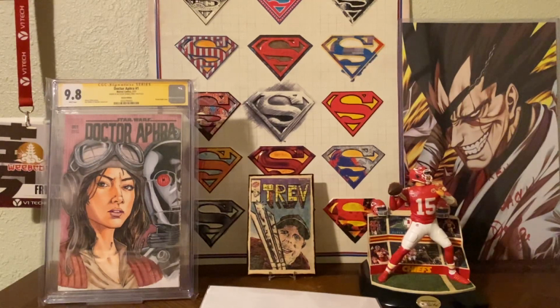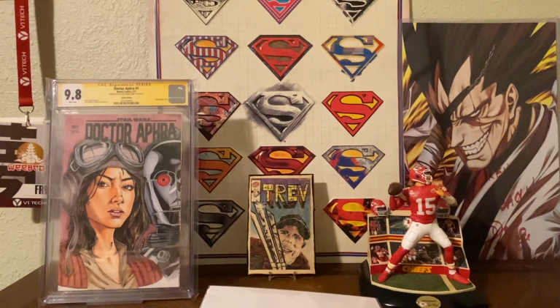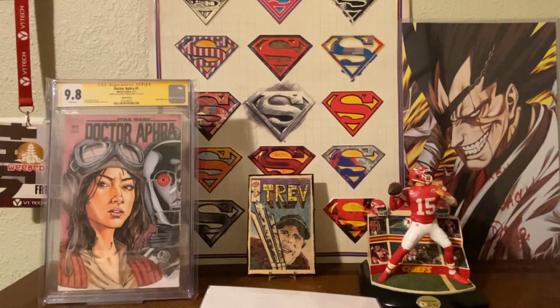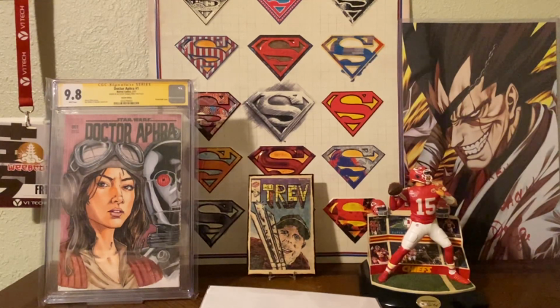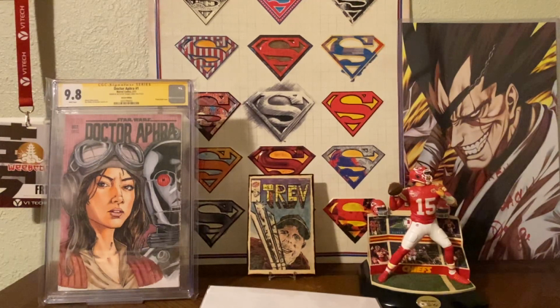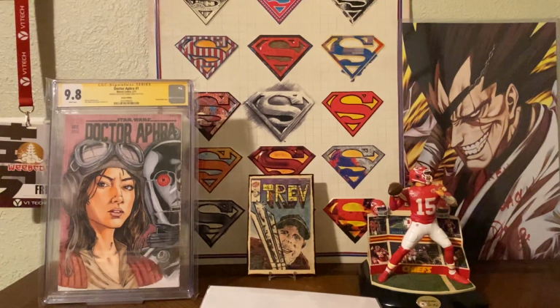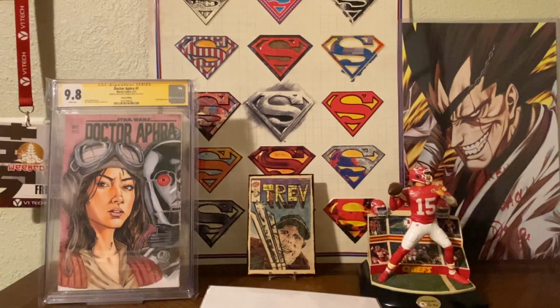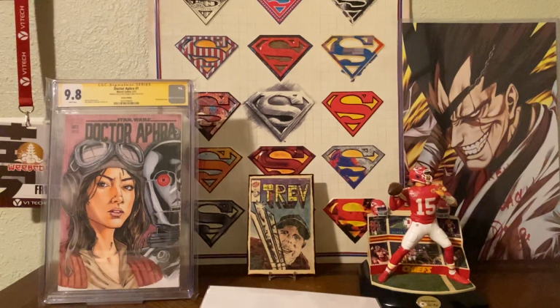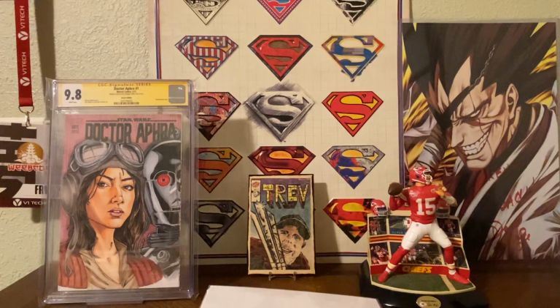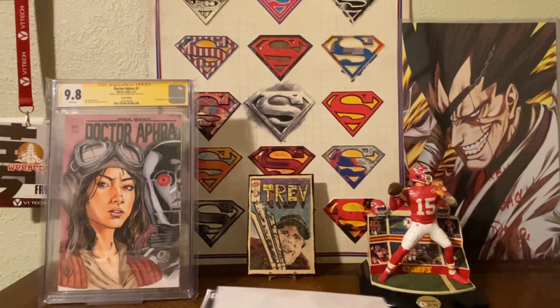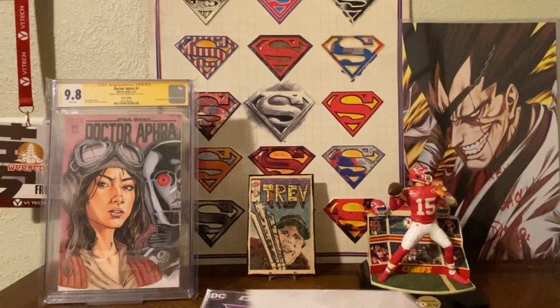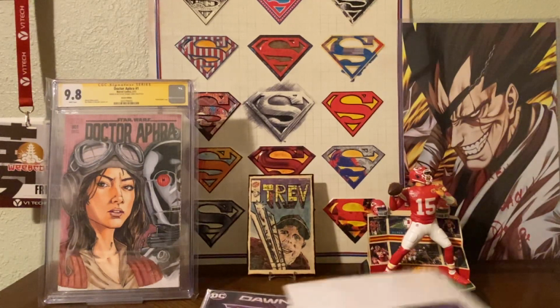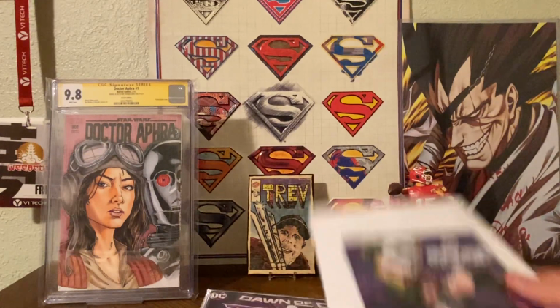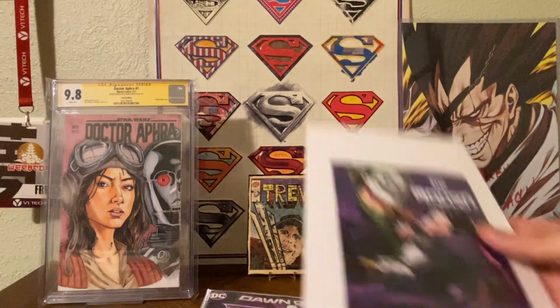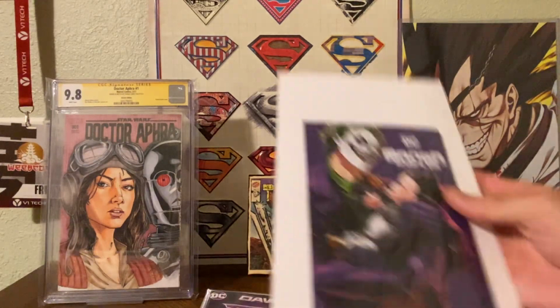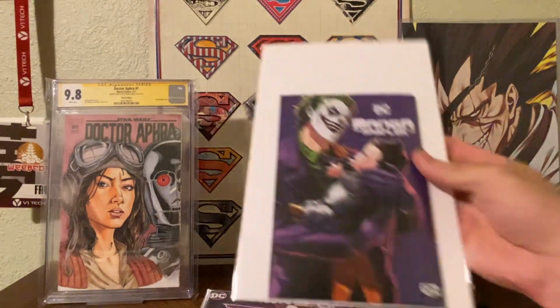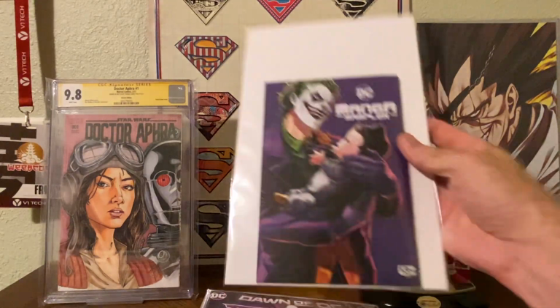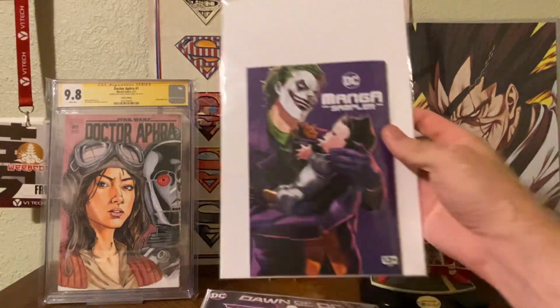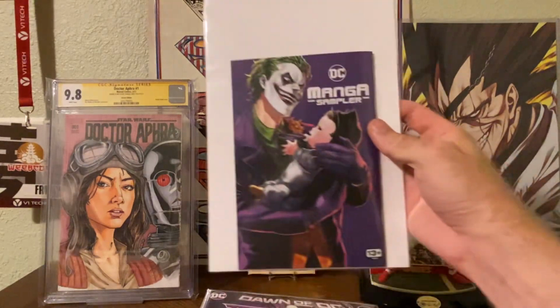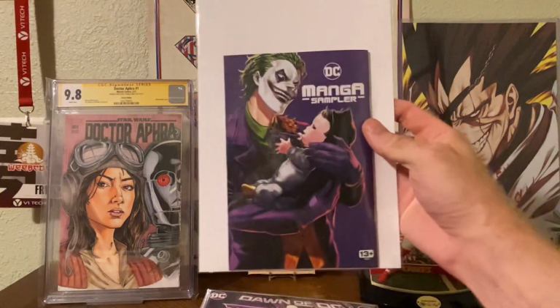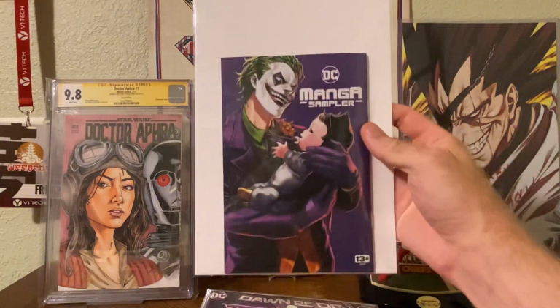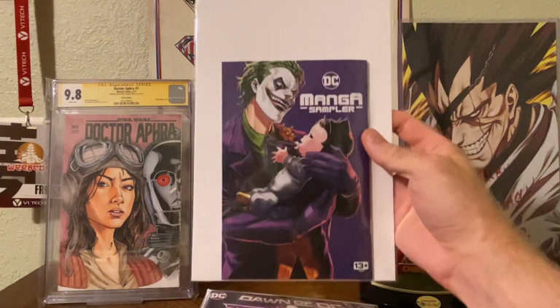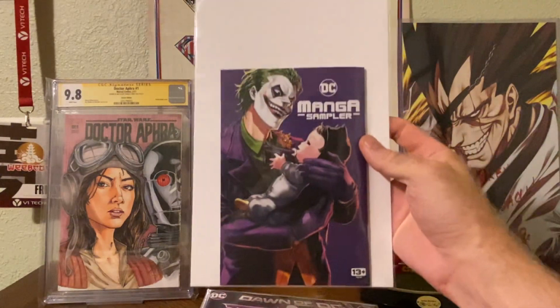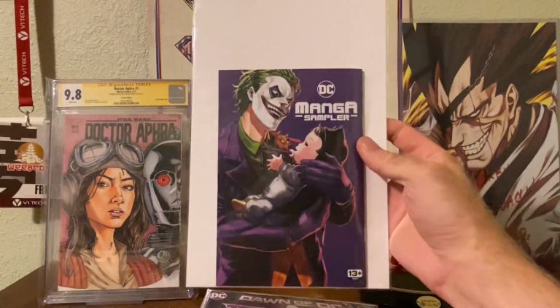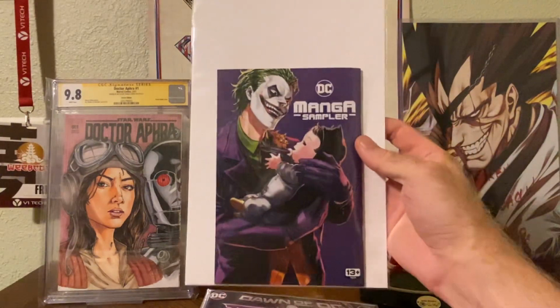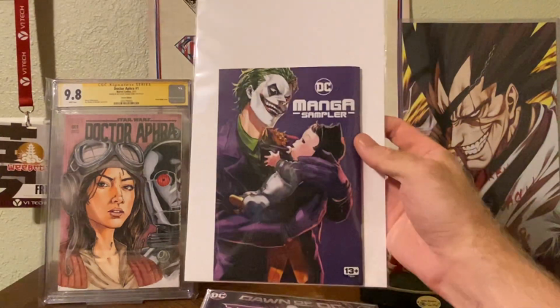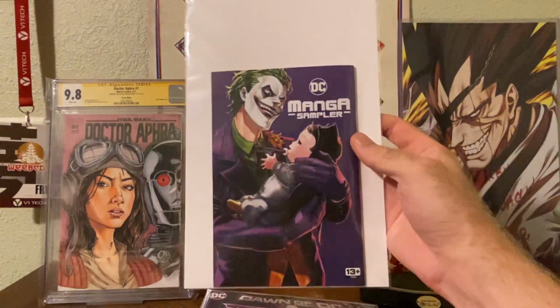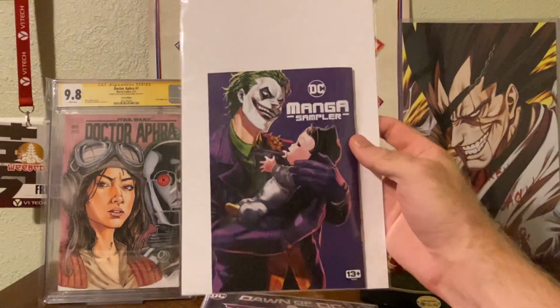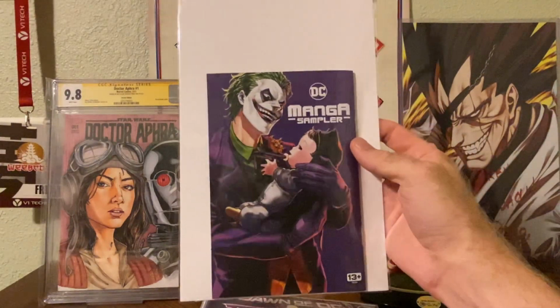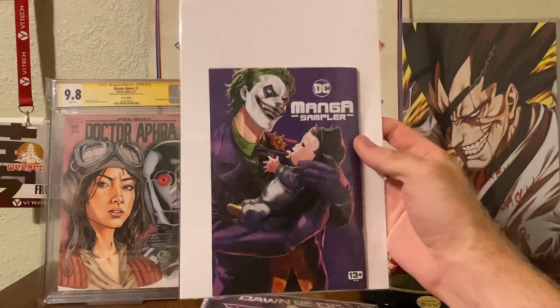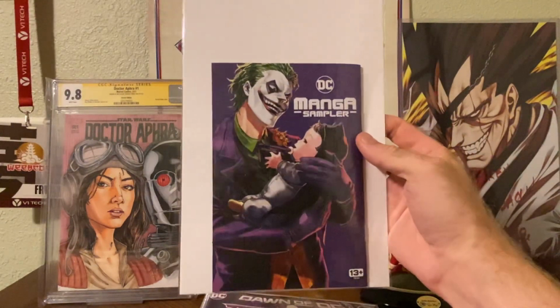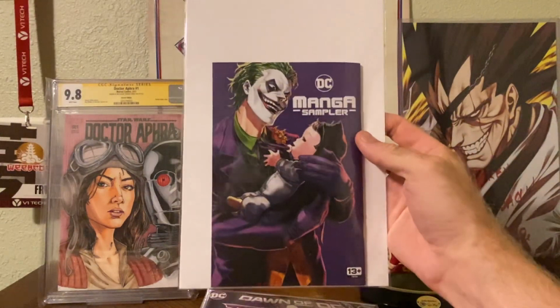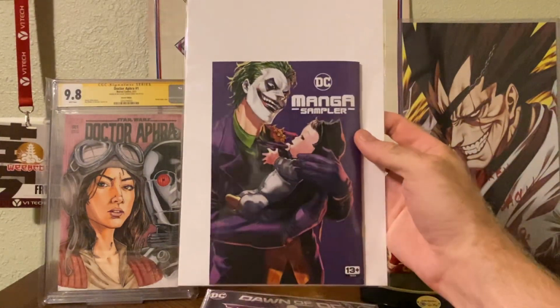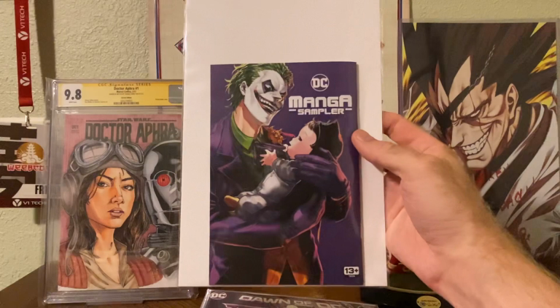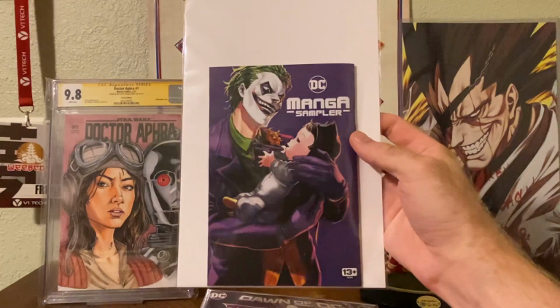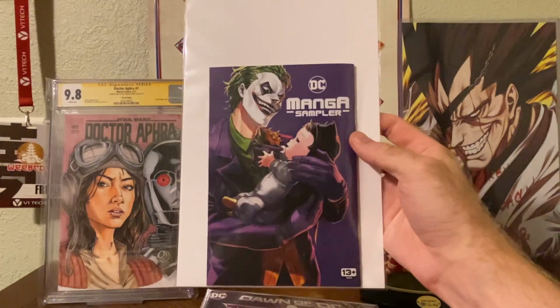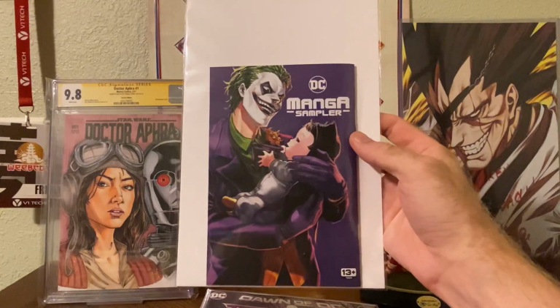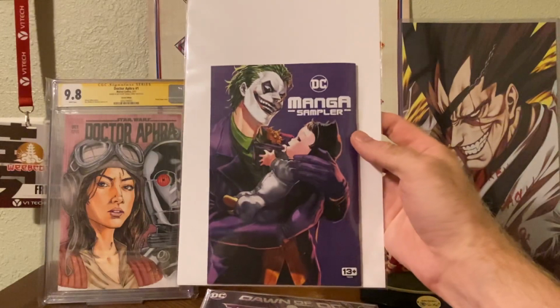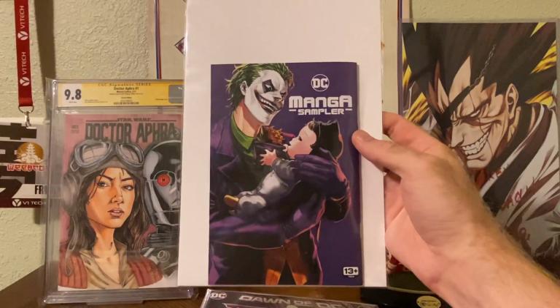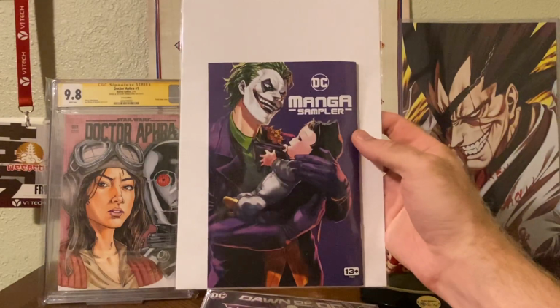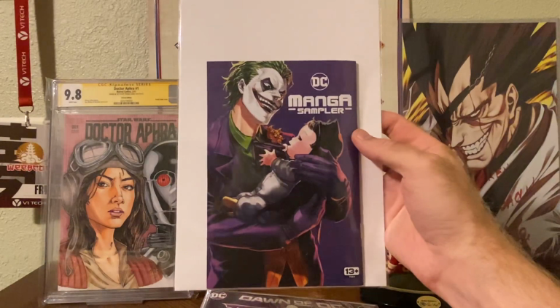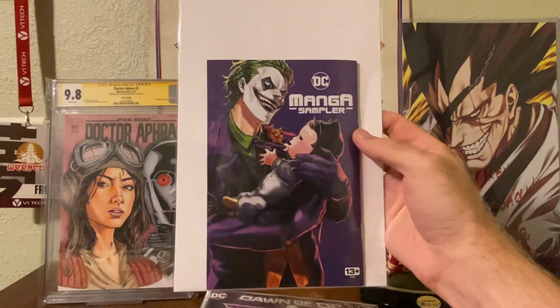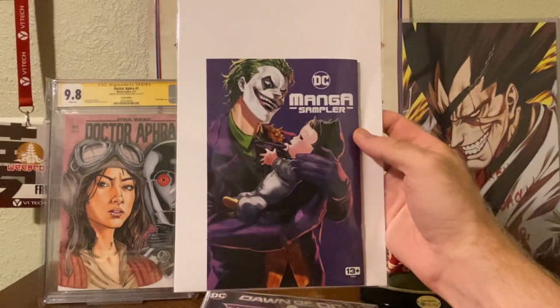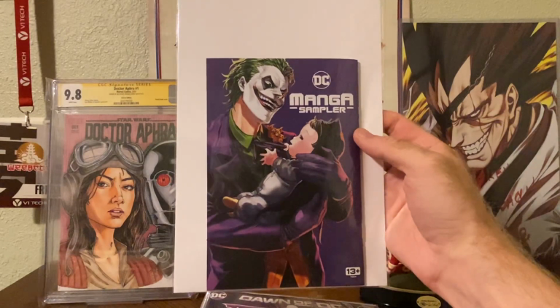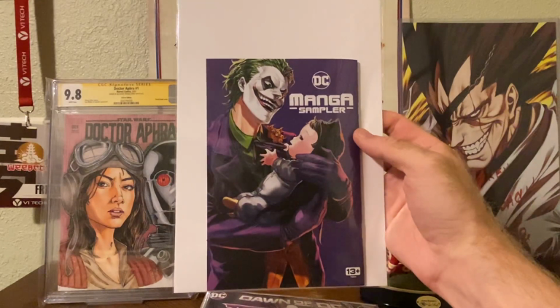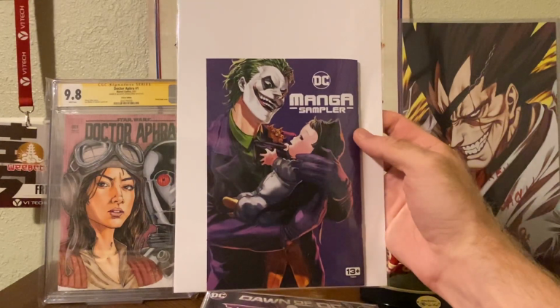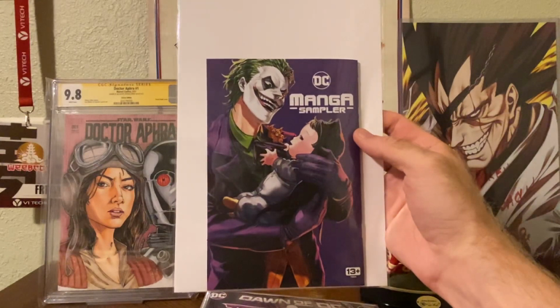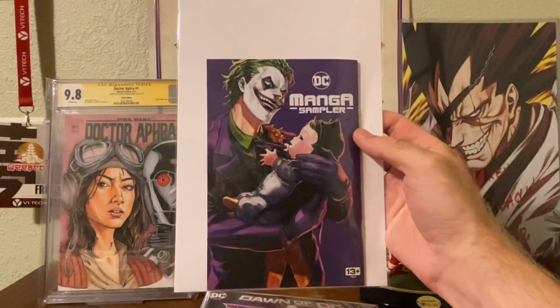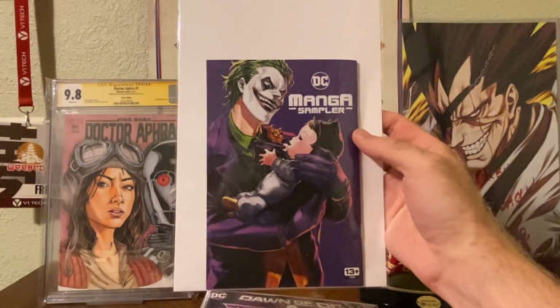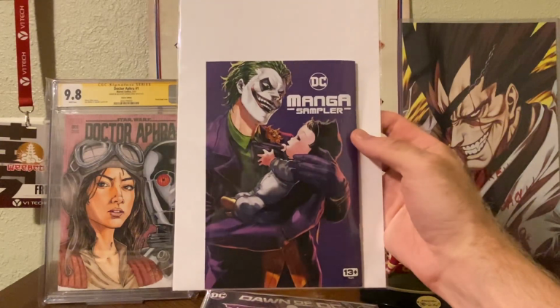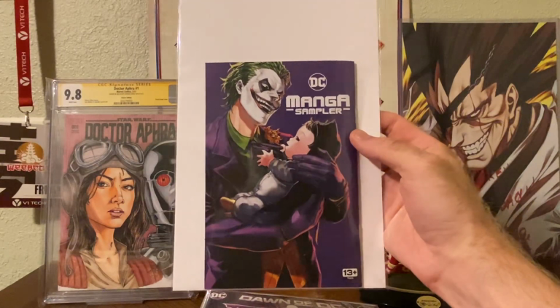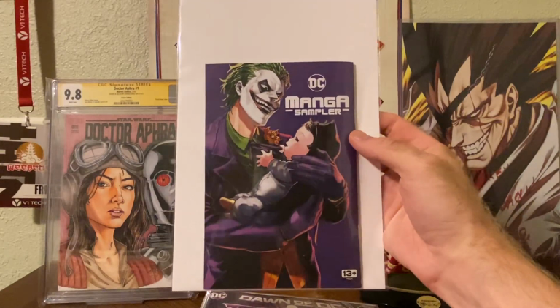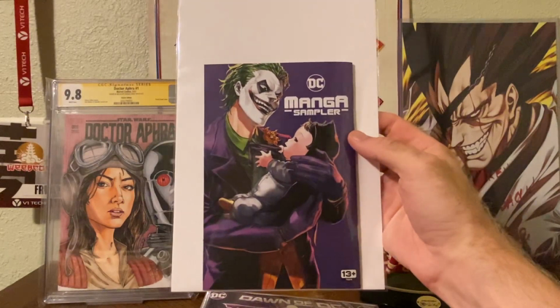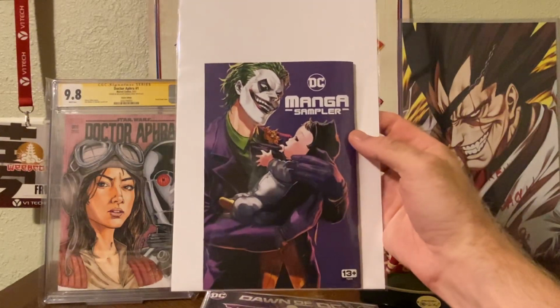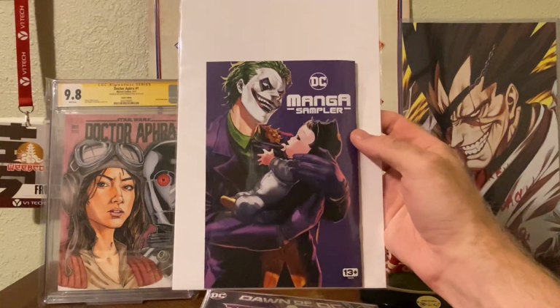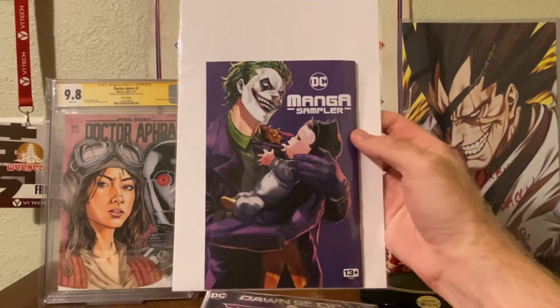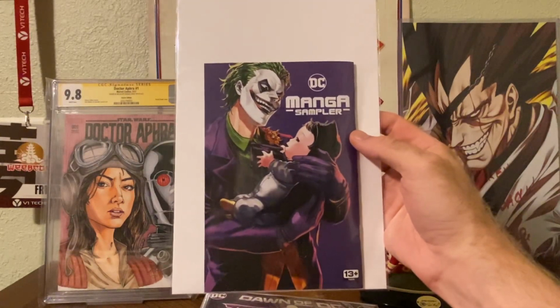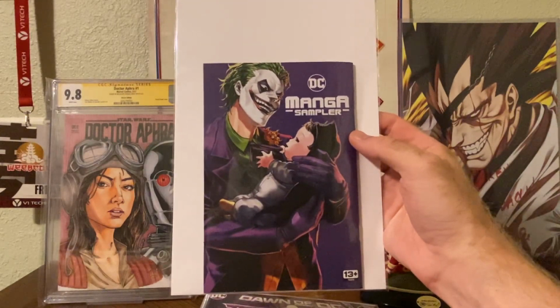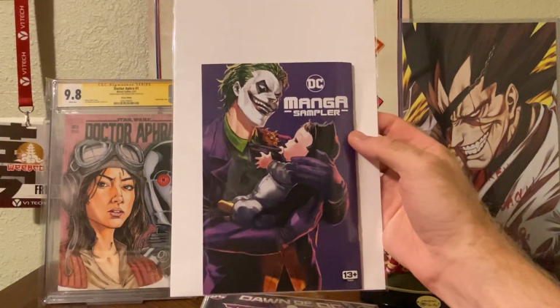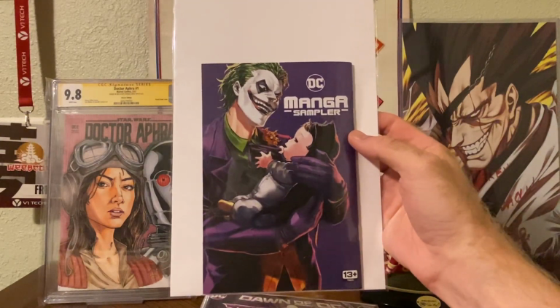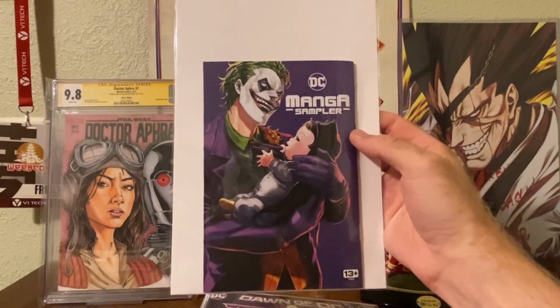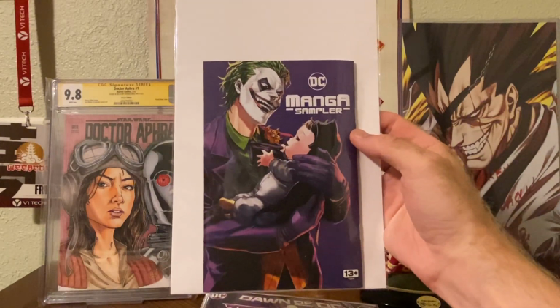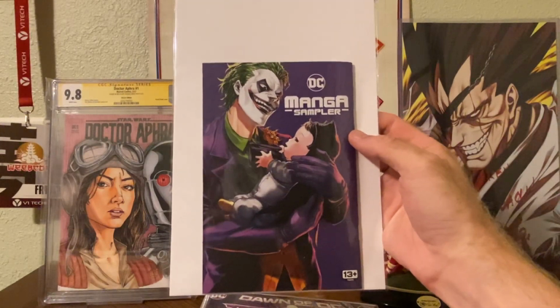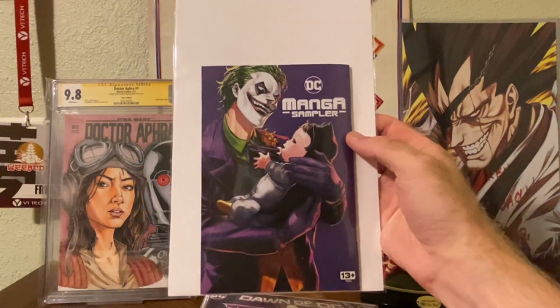On to new books, we have this DC manga sampler. Looks pretty sweet — flip through it, can't wait to read it.